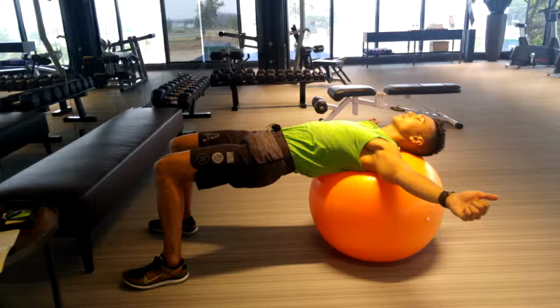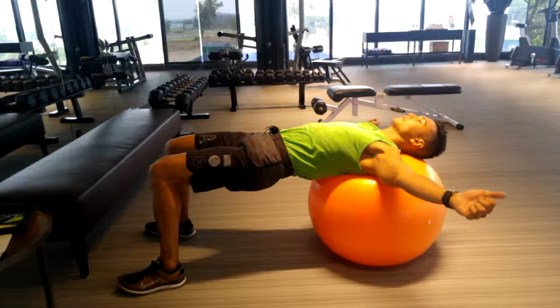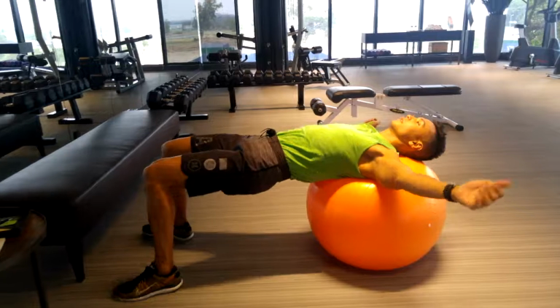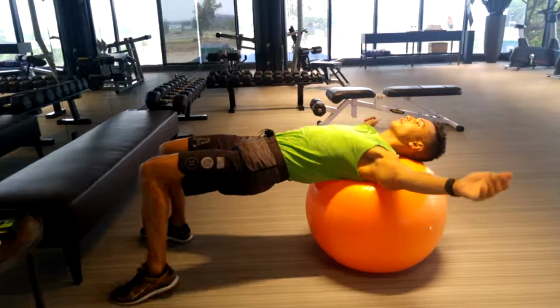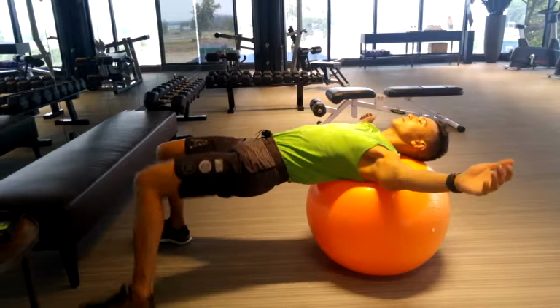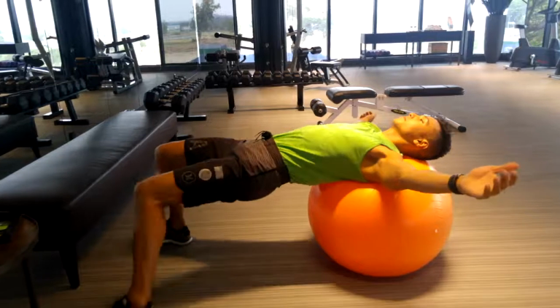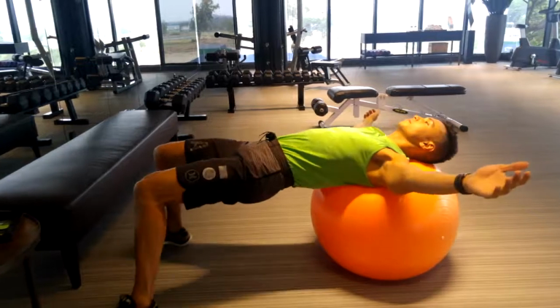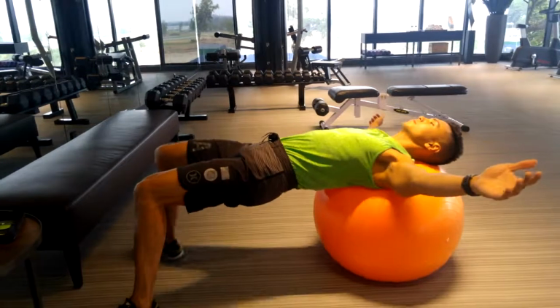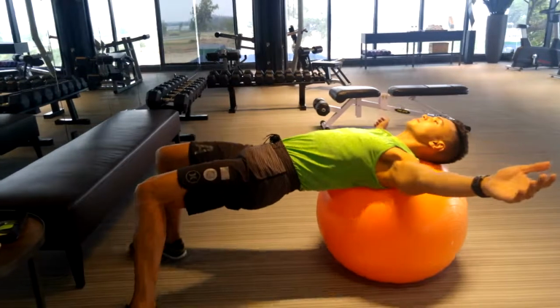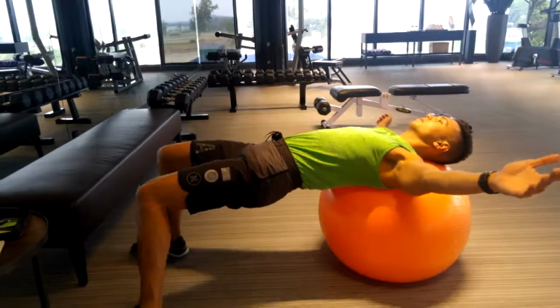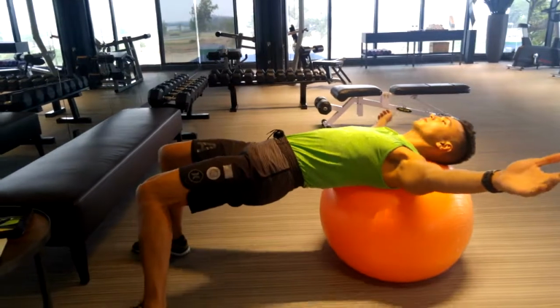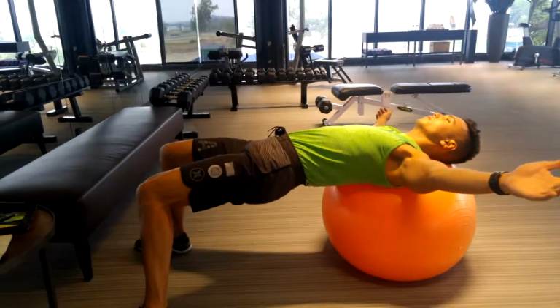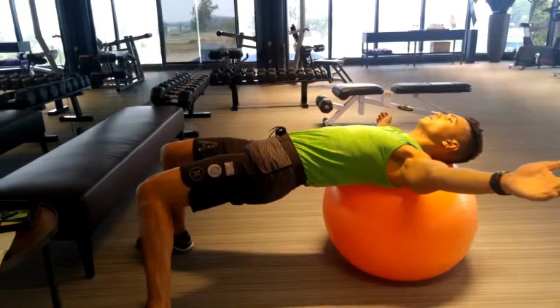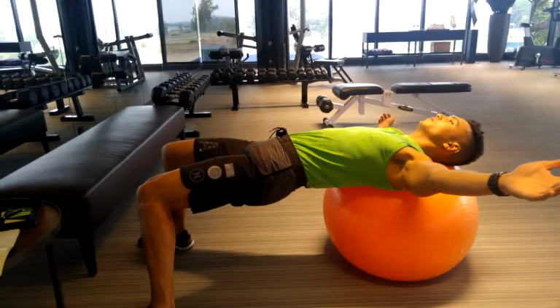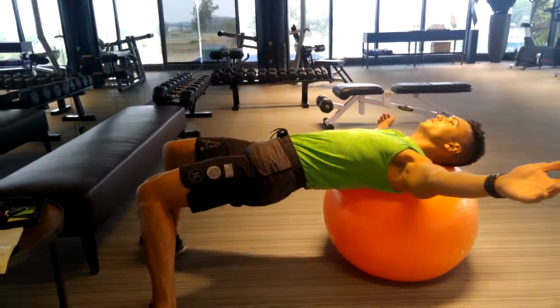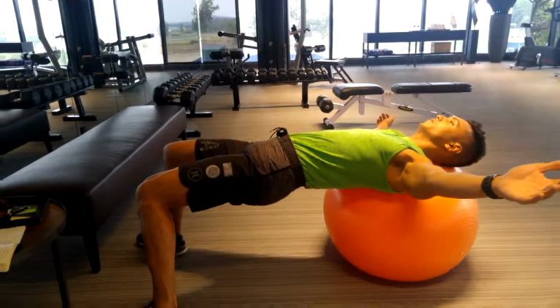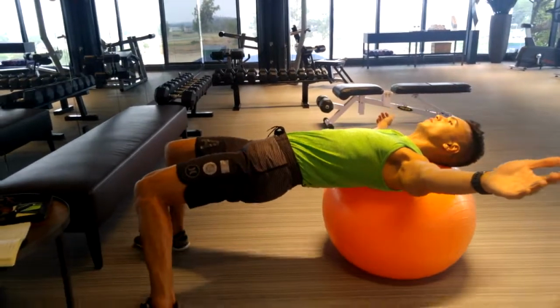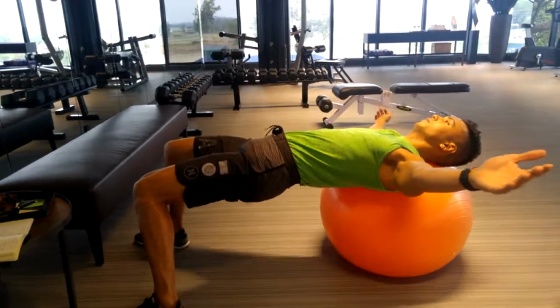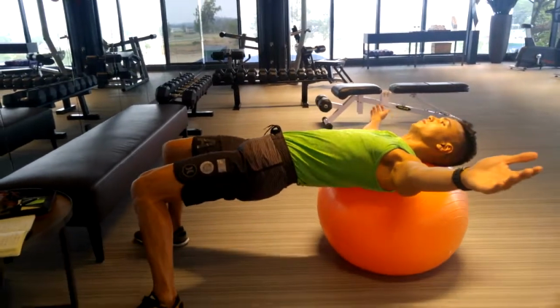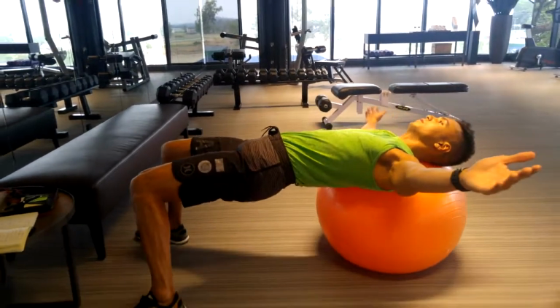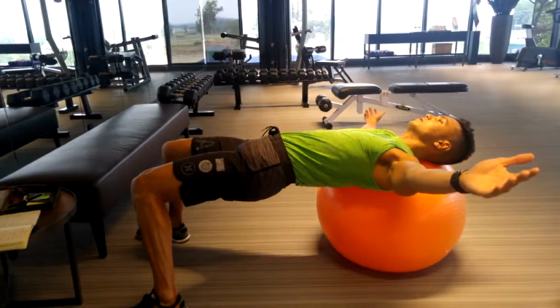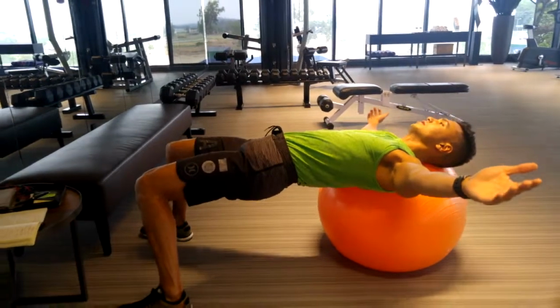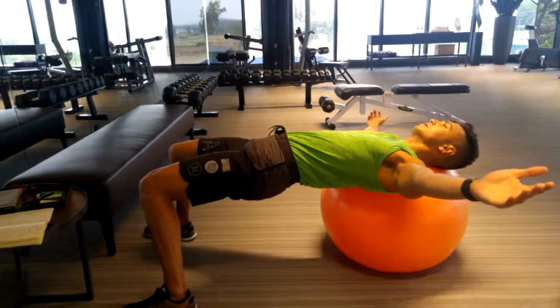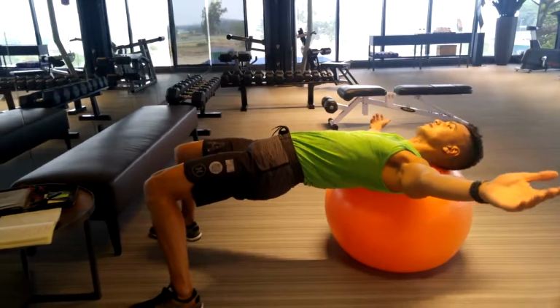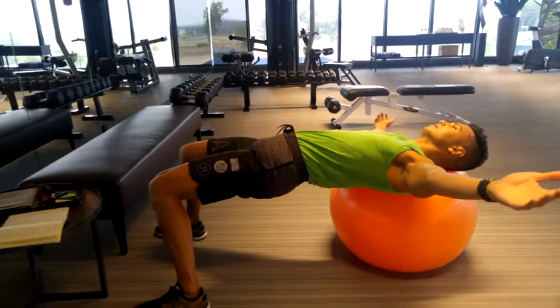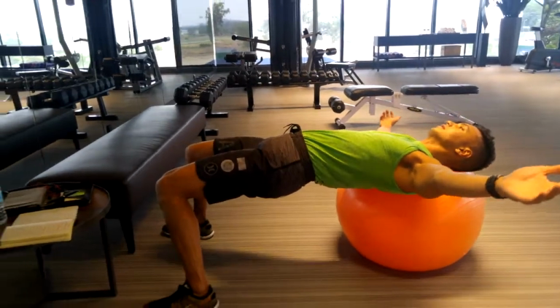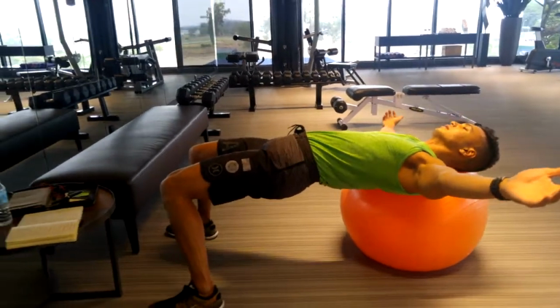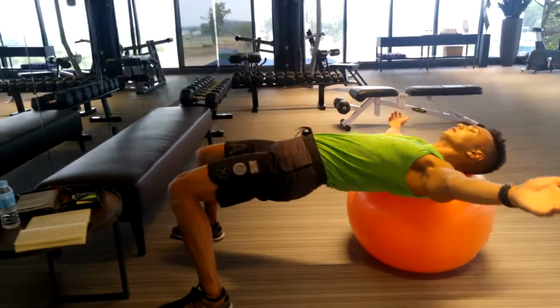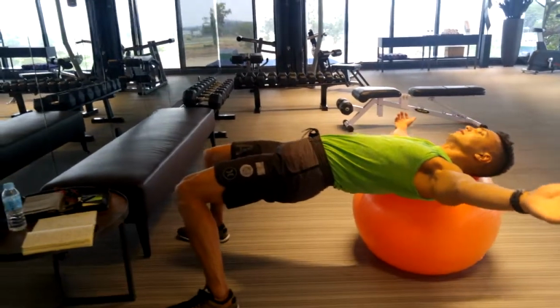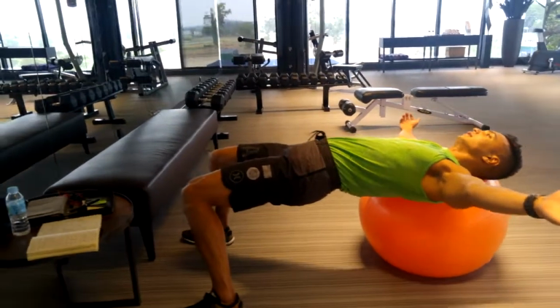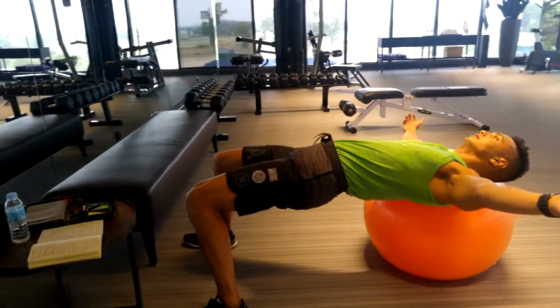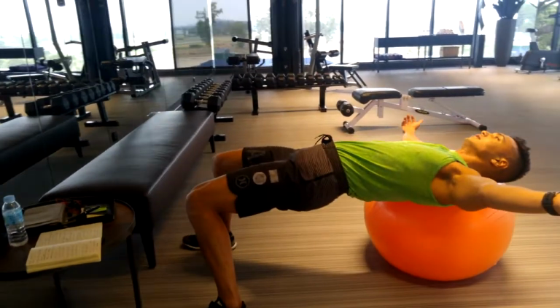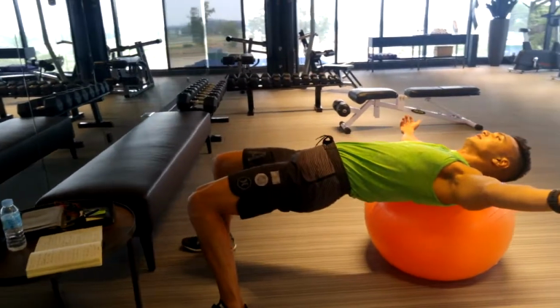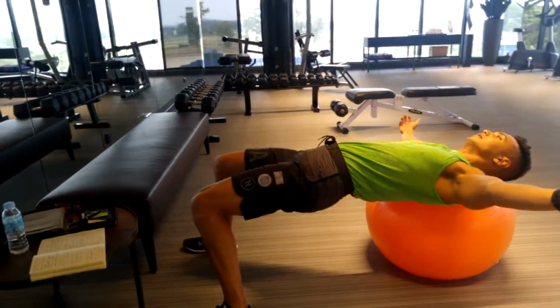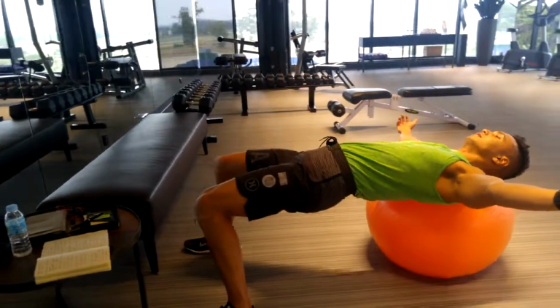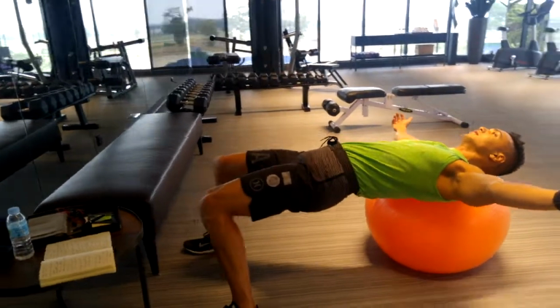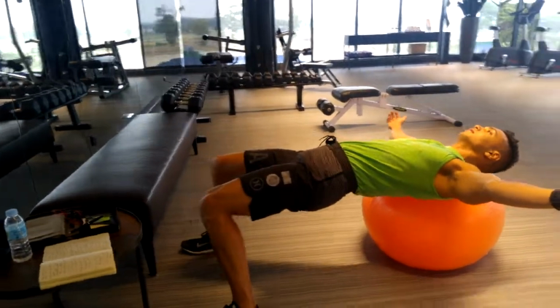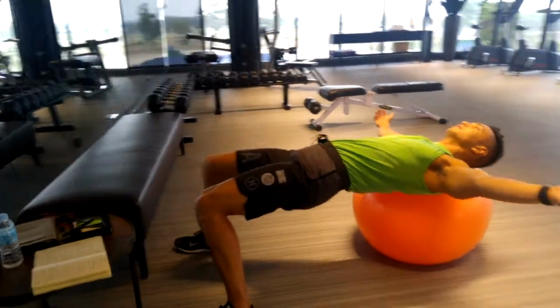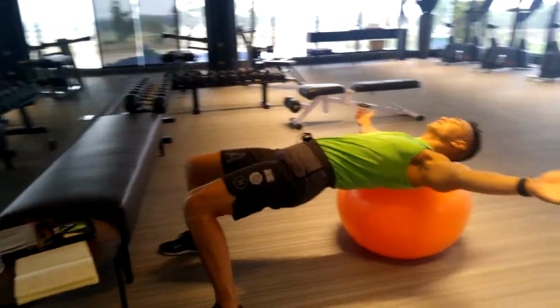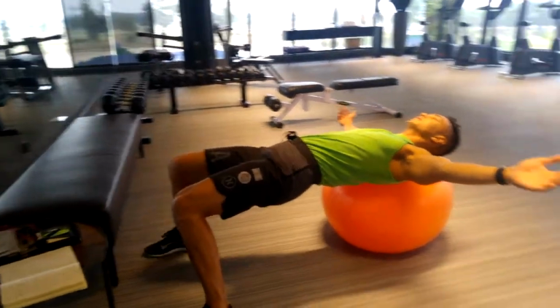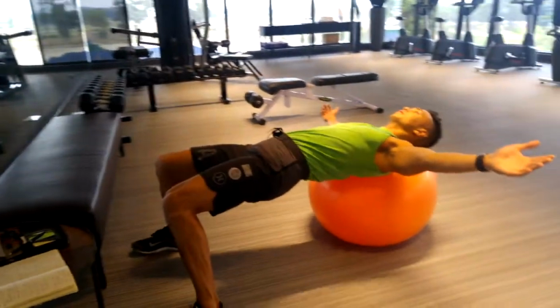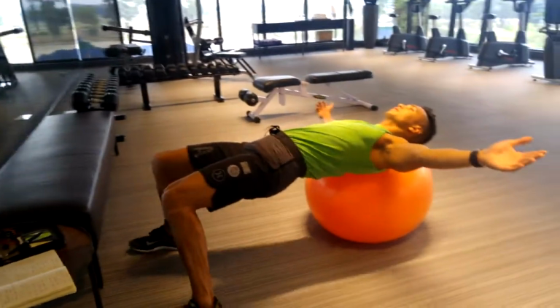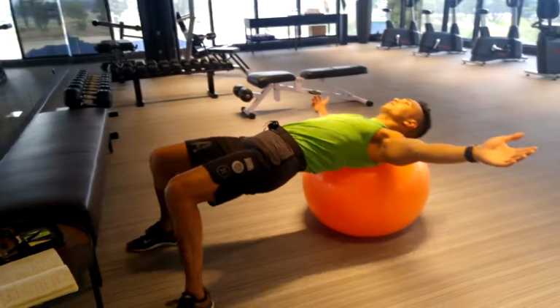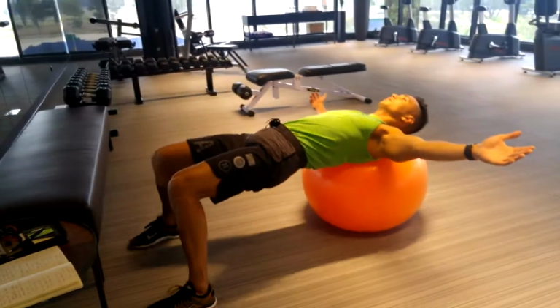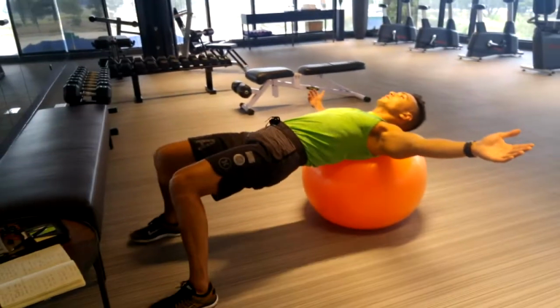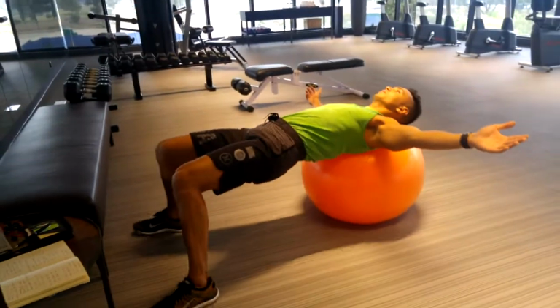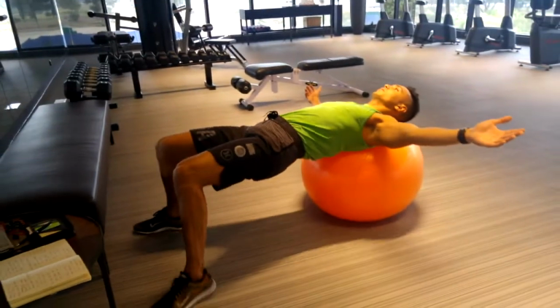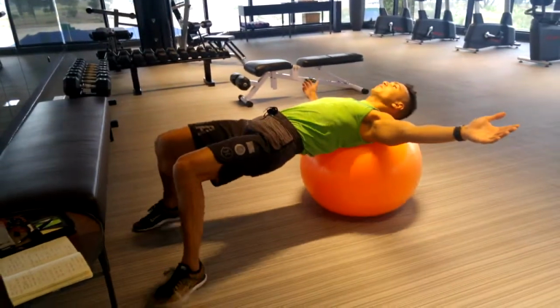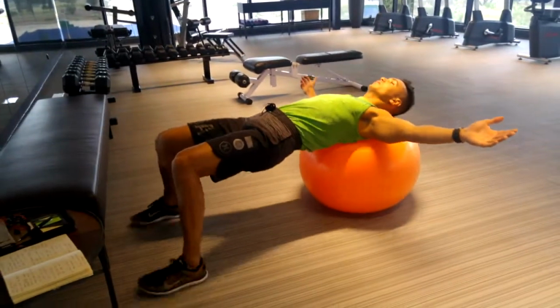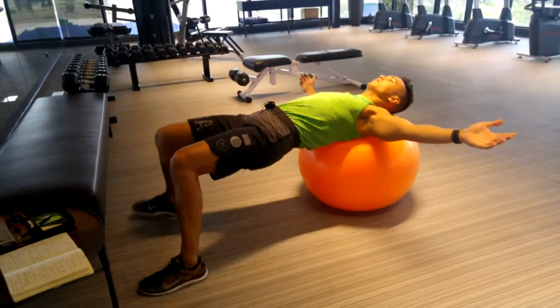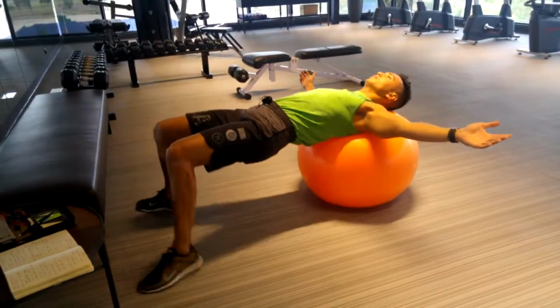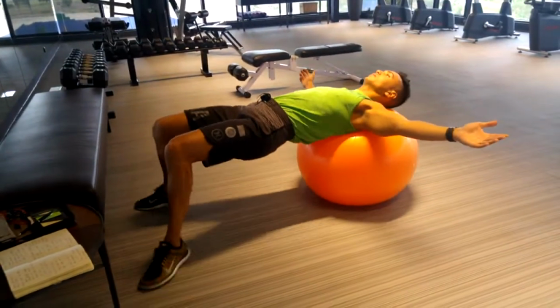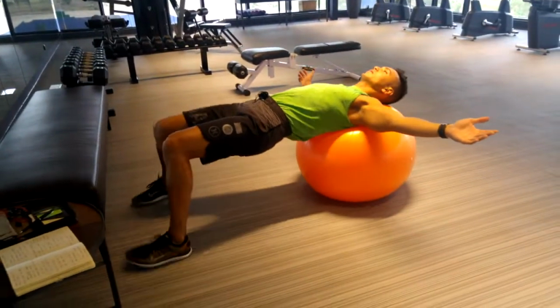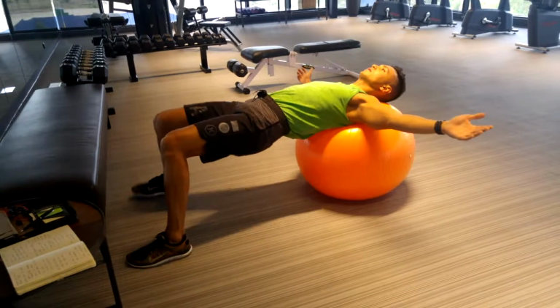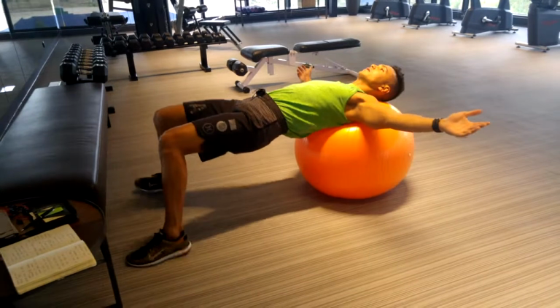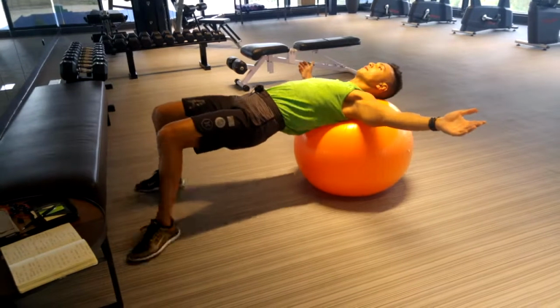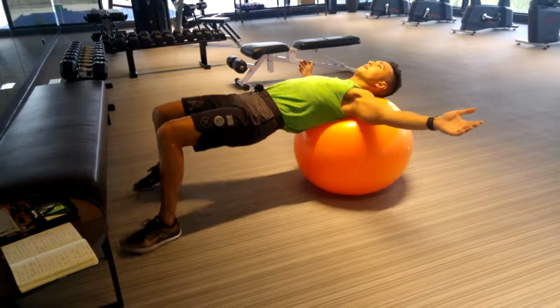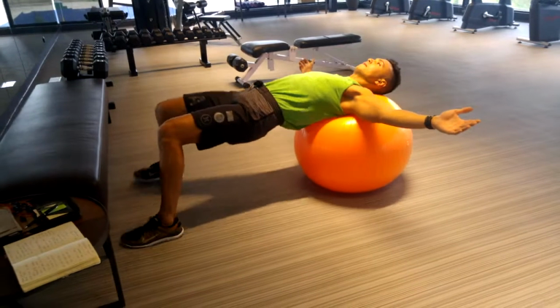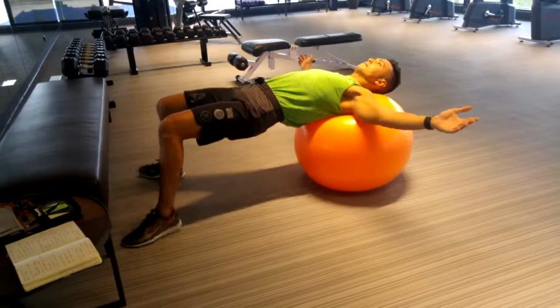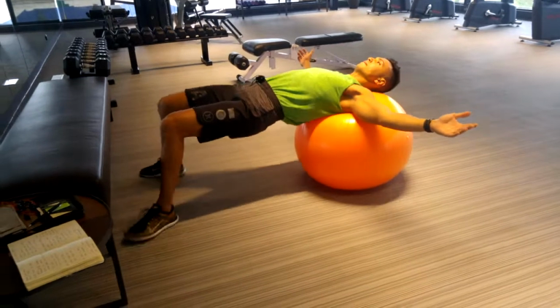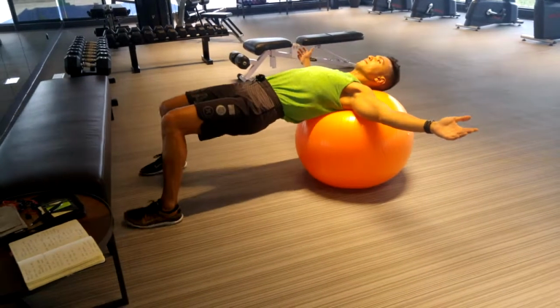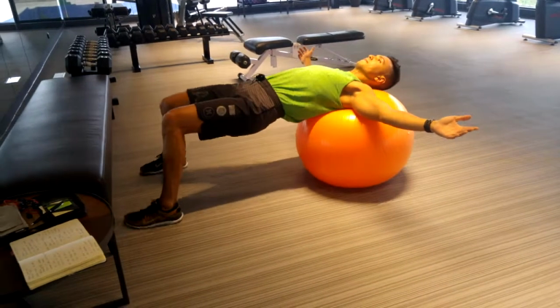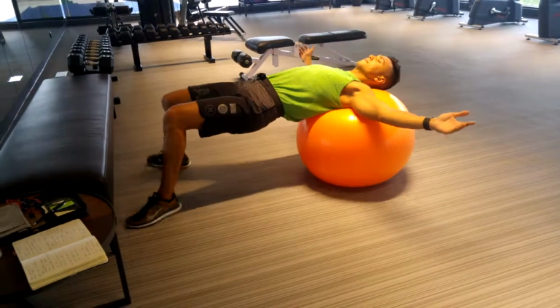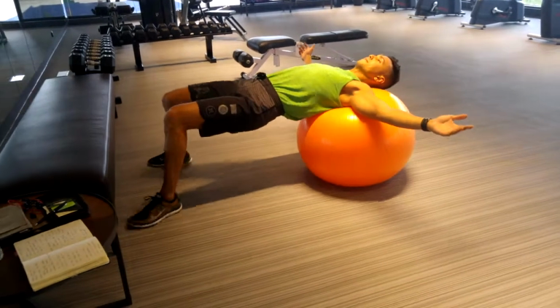Supine Lateral Ball Rolls. You want your head and shoulders on the ball with your hips as high as your knees and shoulders.